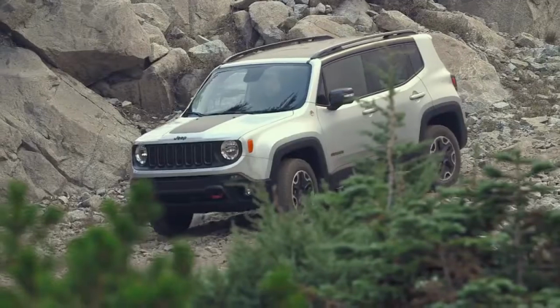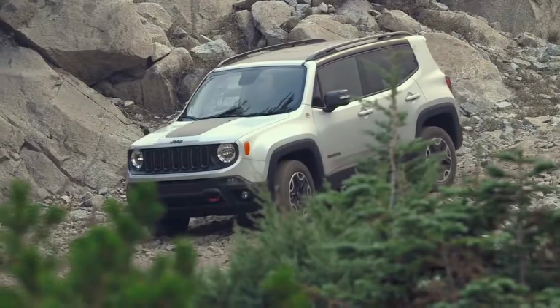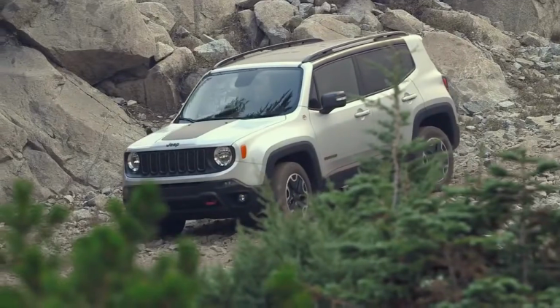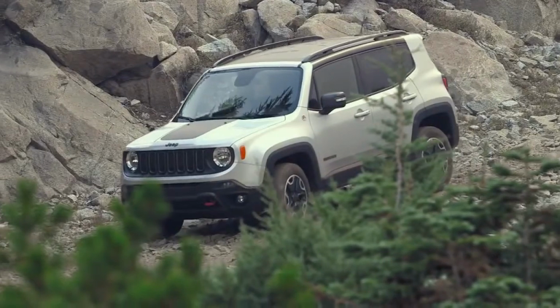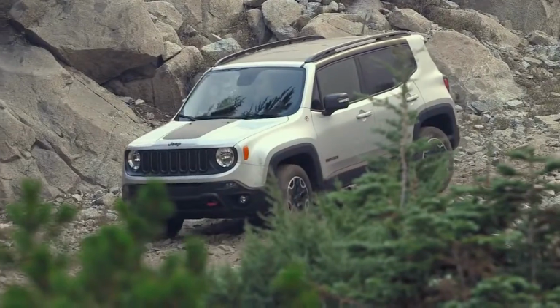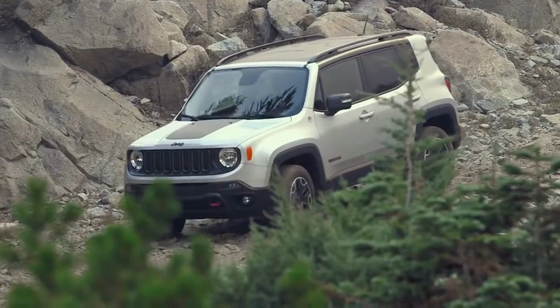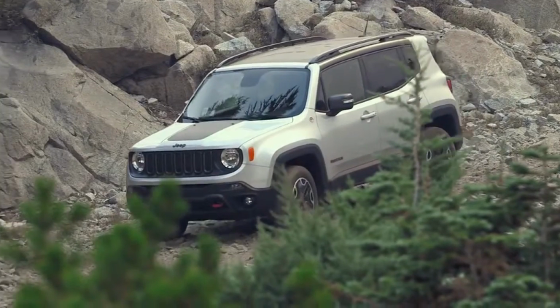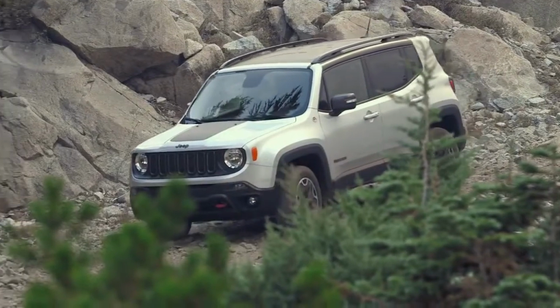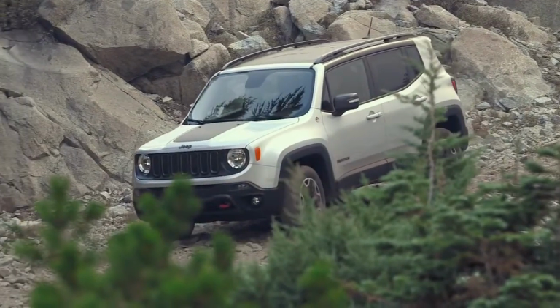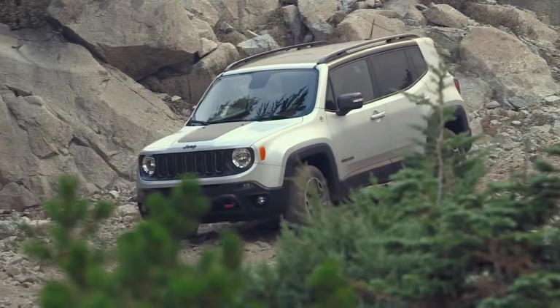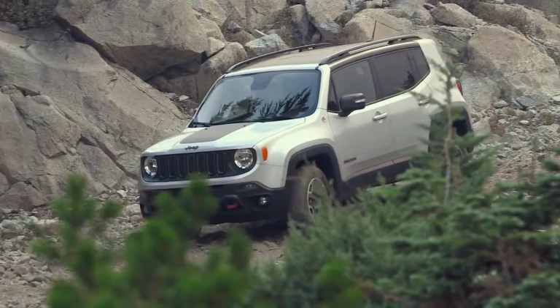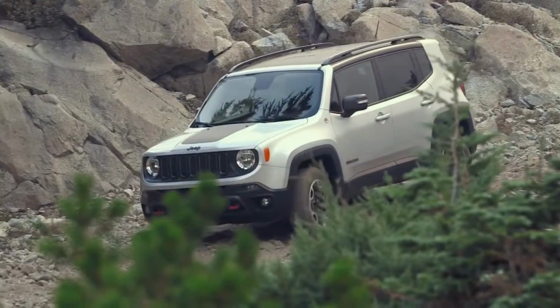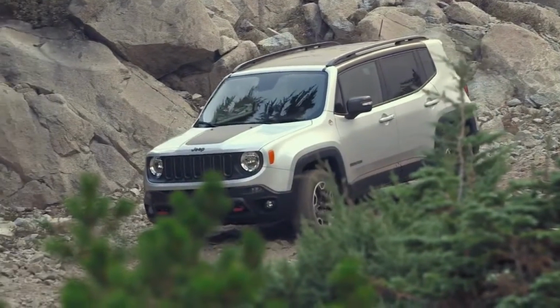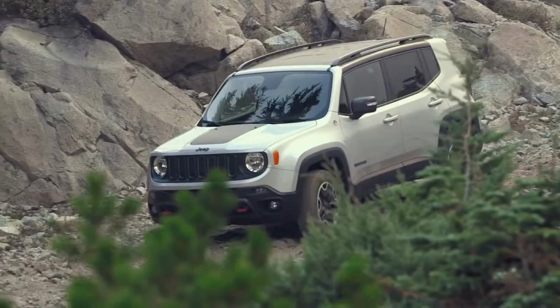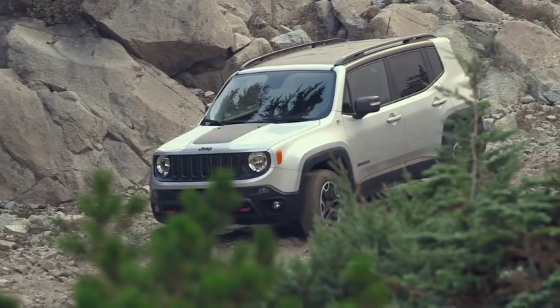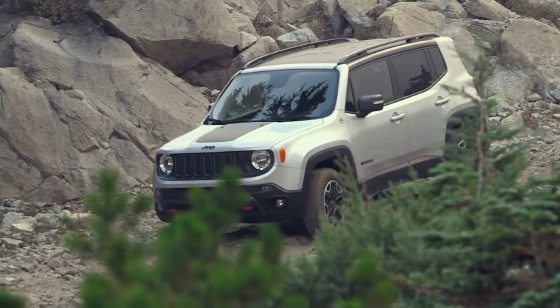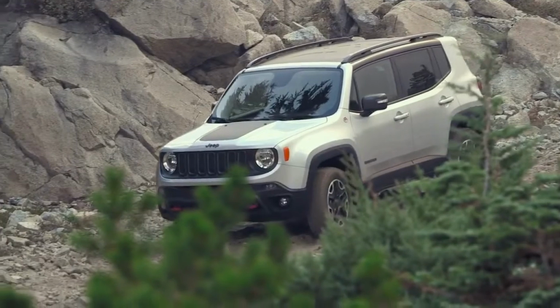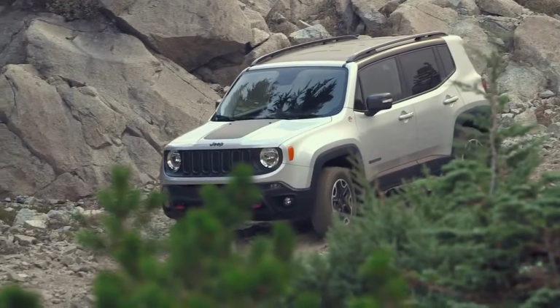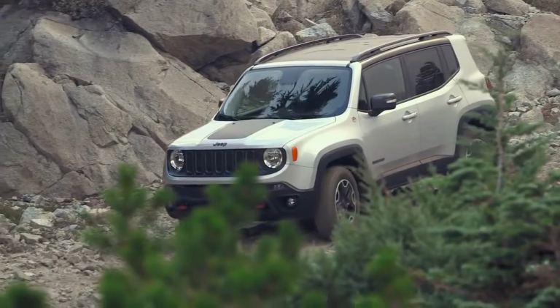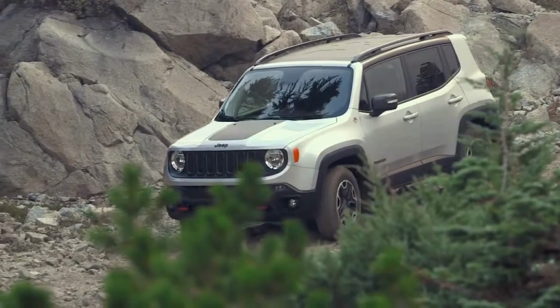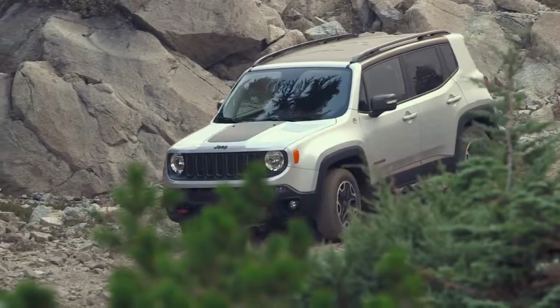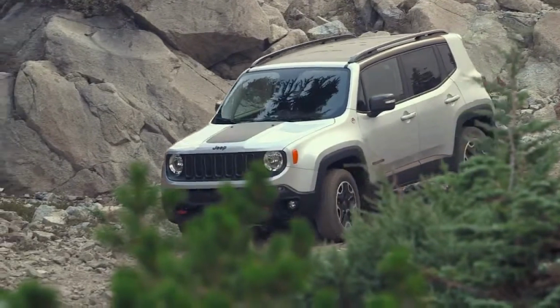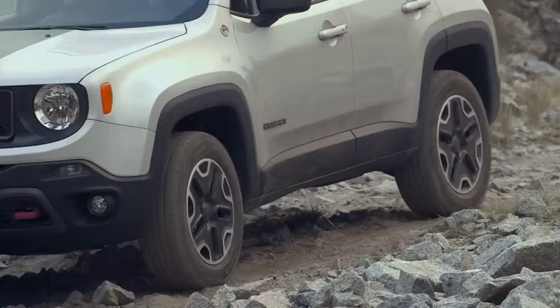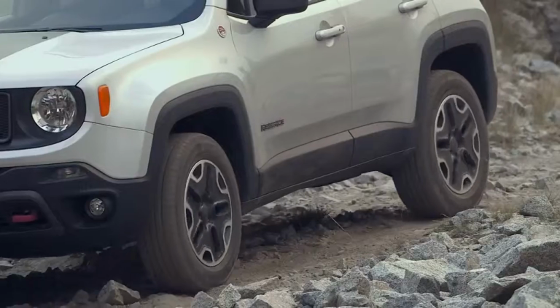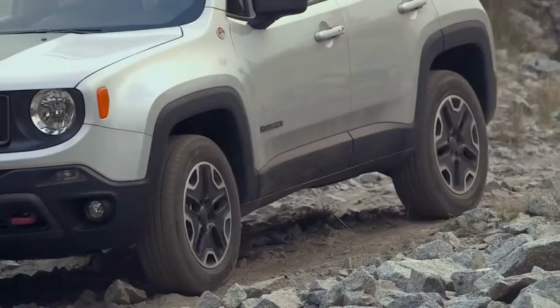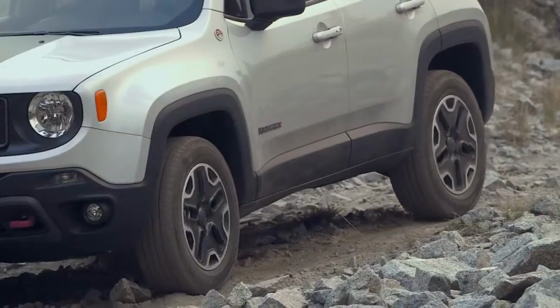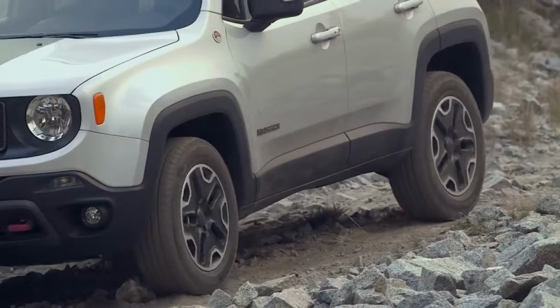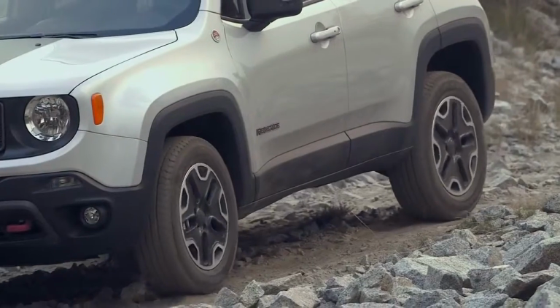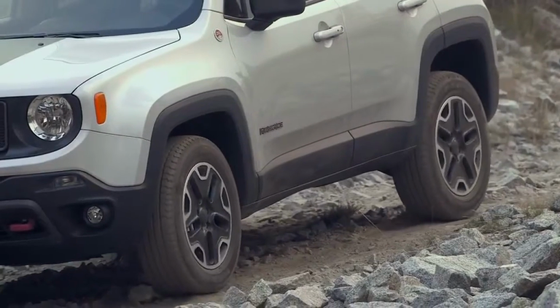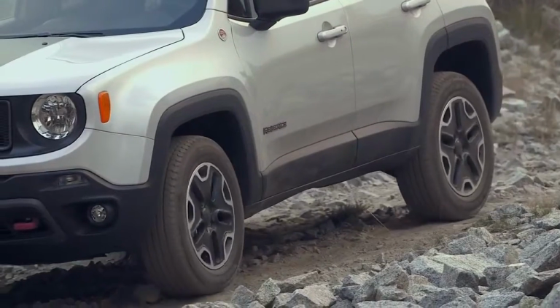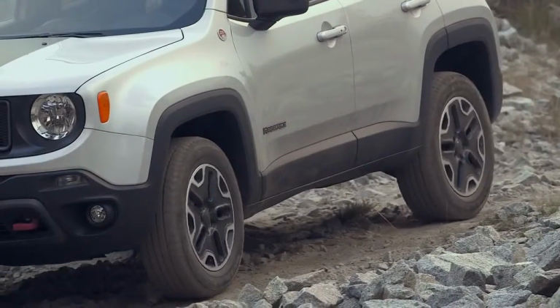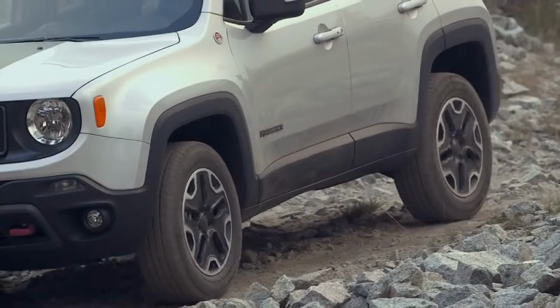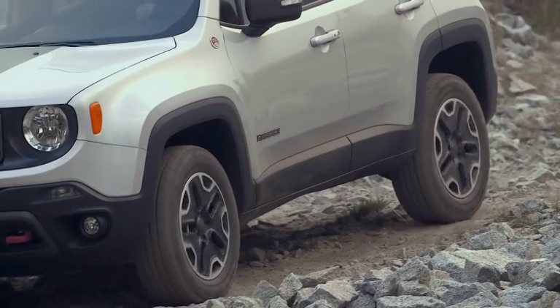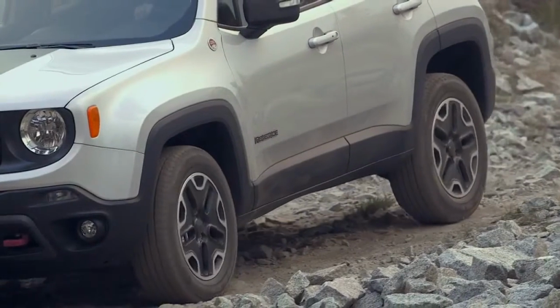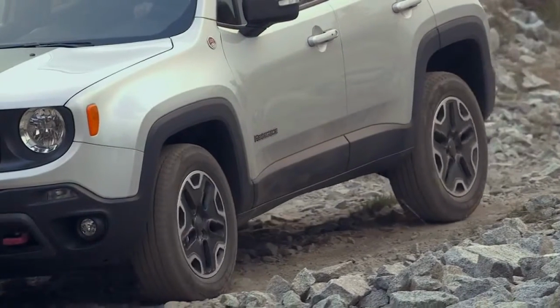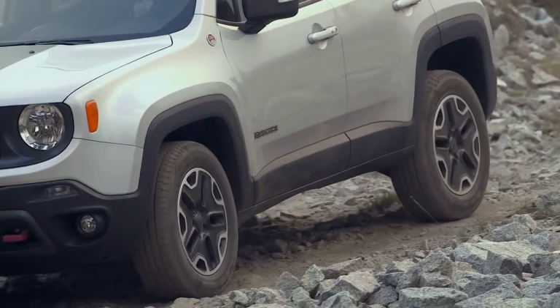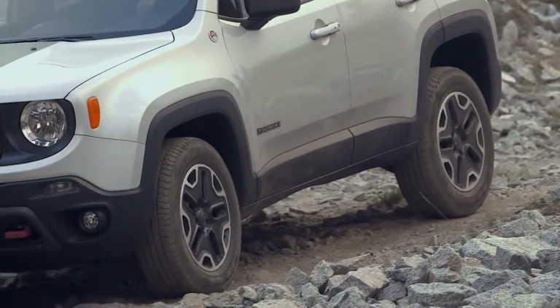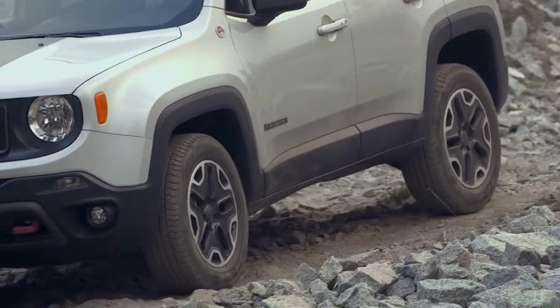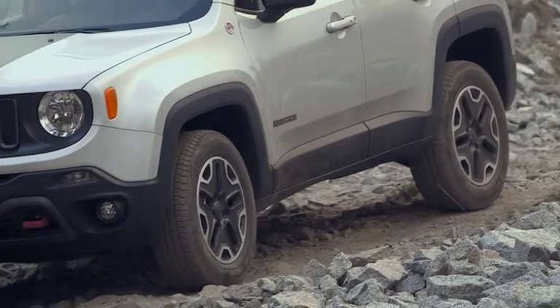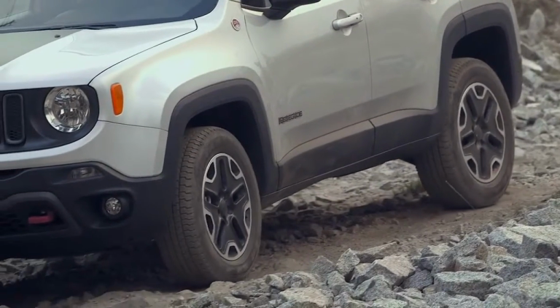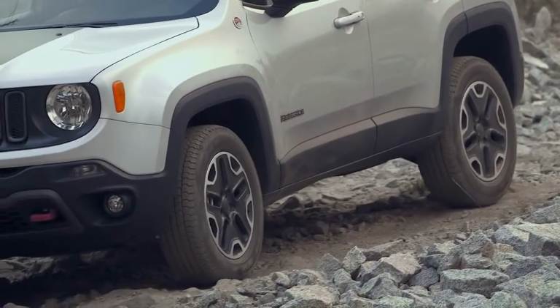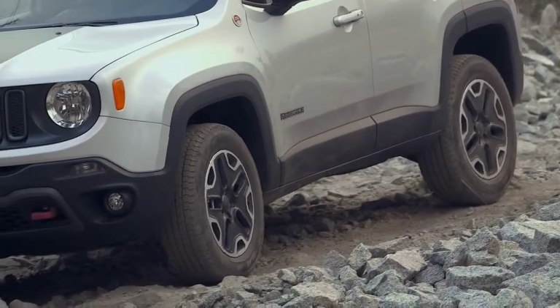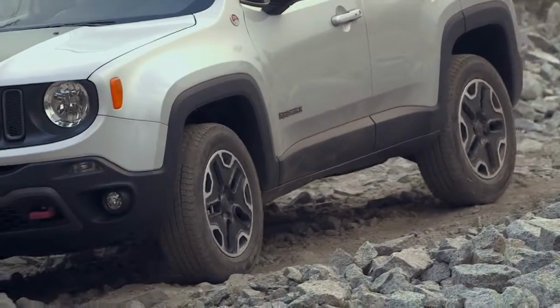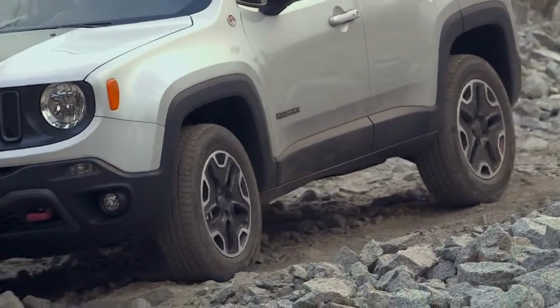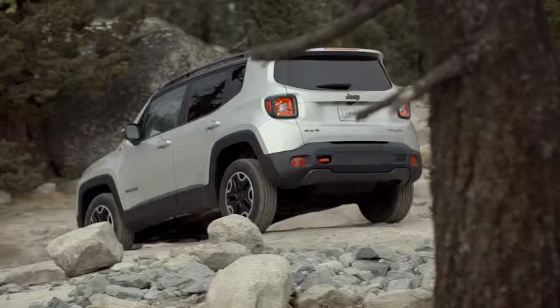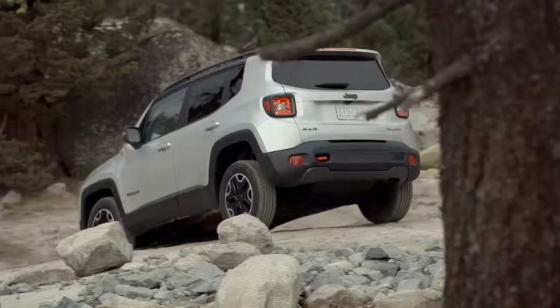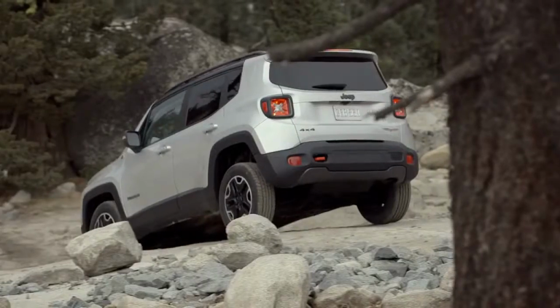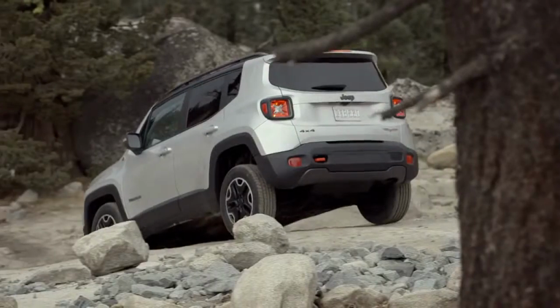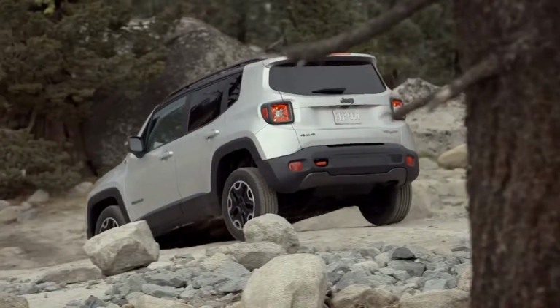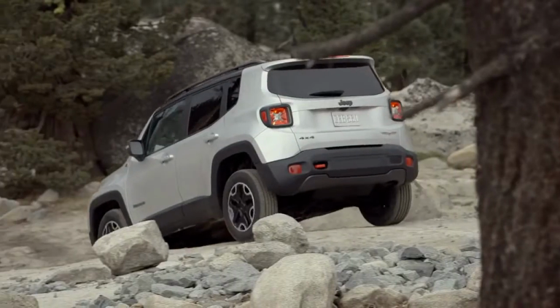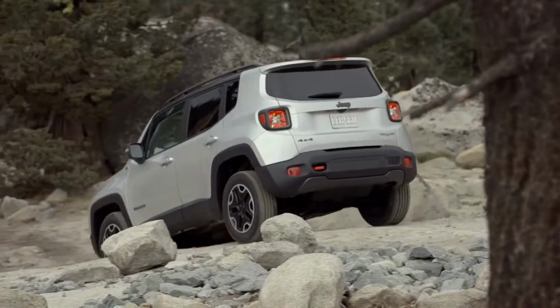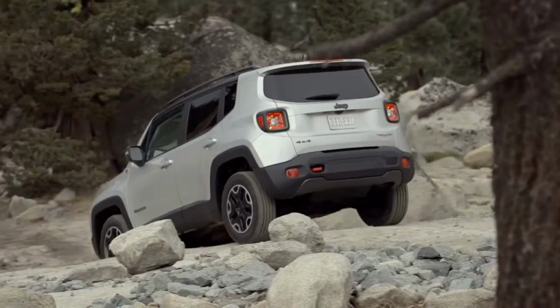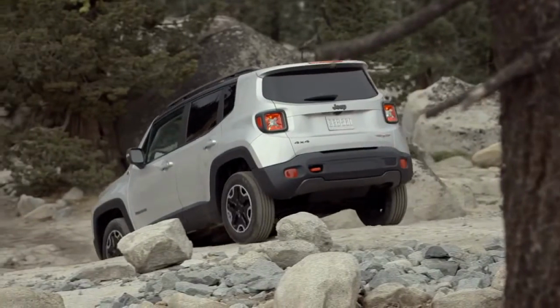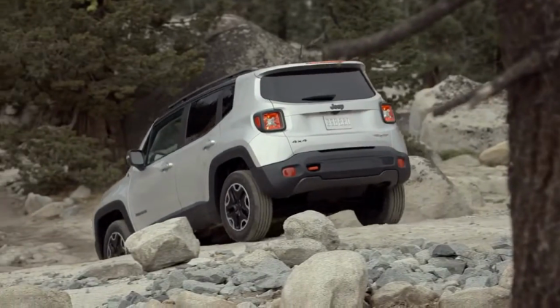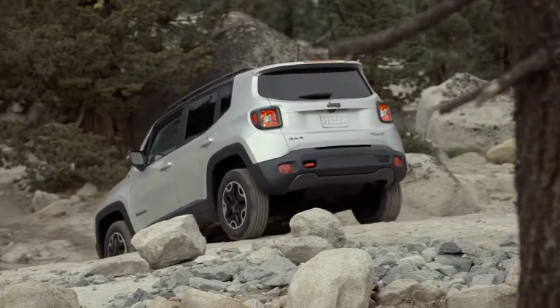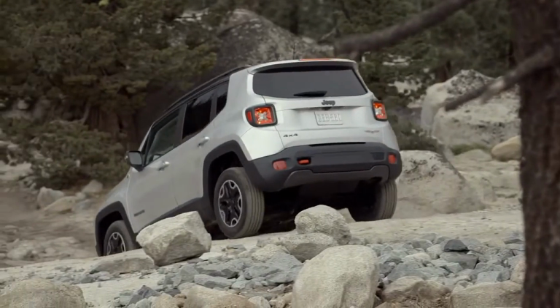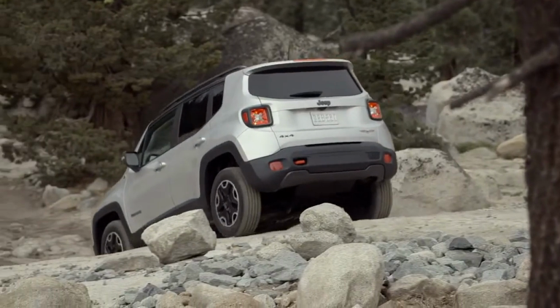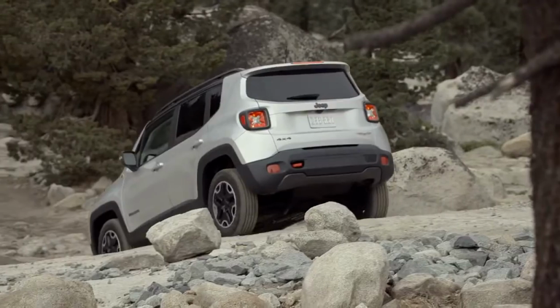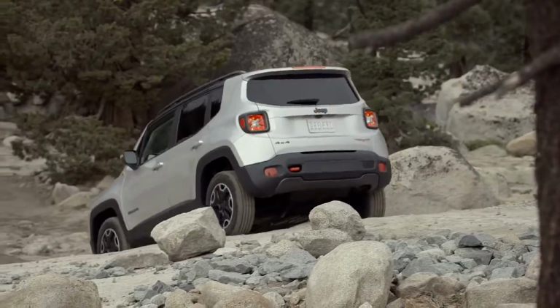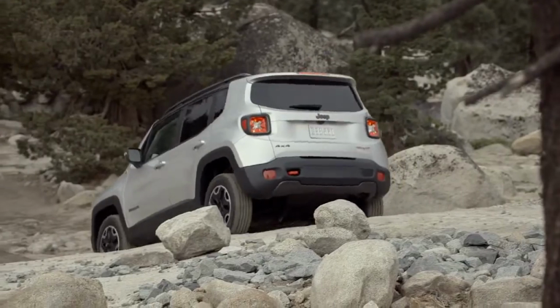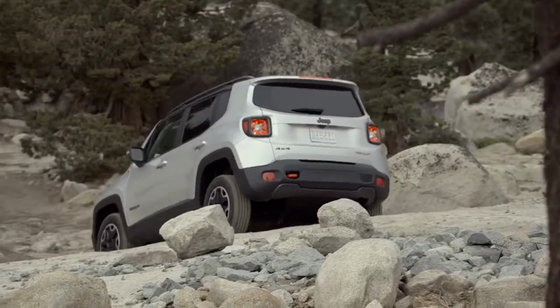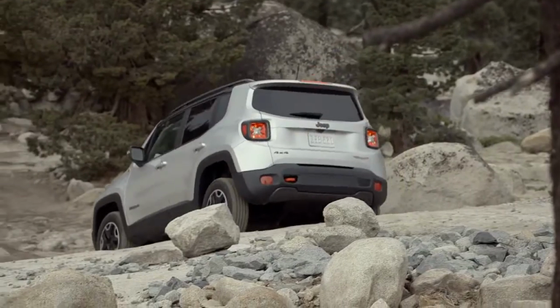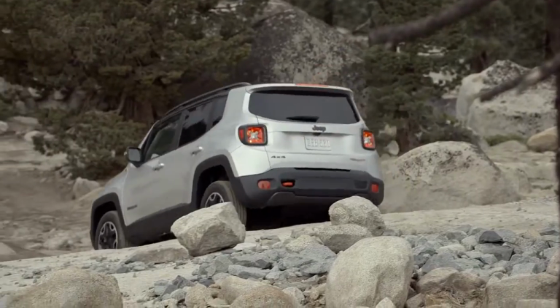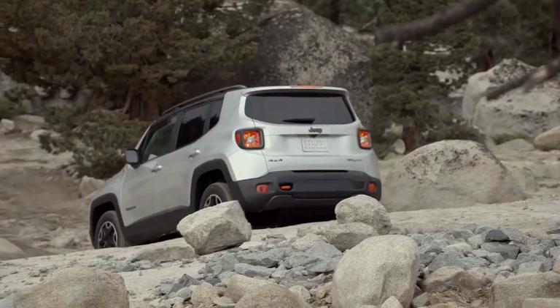The Trailhawk comes standard with hill descent control. This system helps make driving down steep hills a smooth and enjoyable experience.